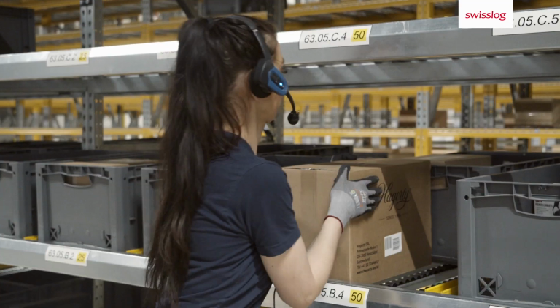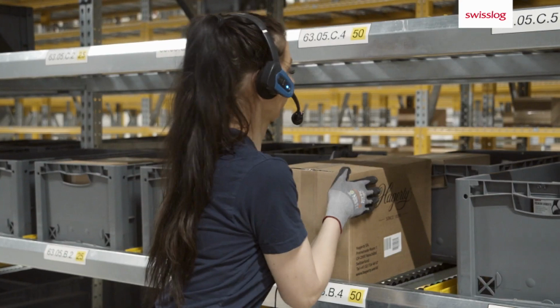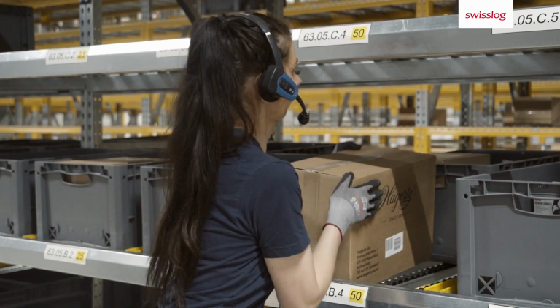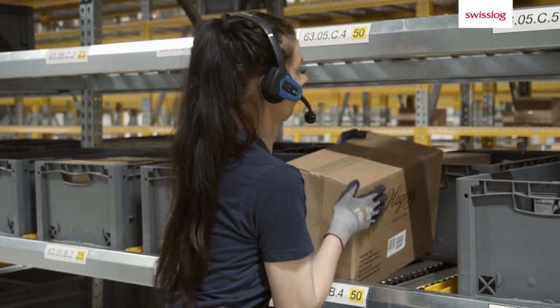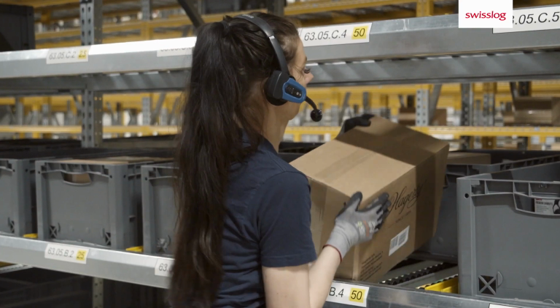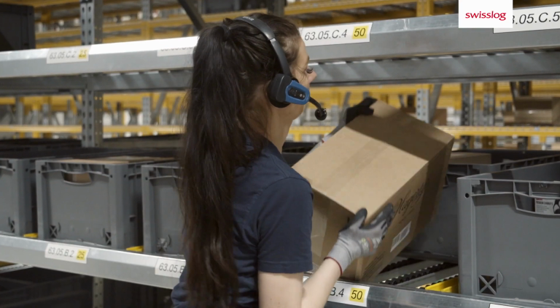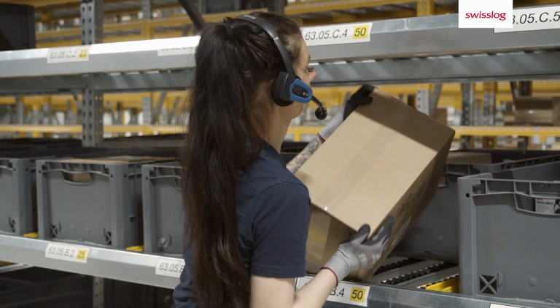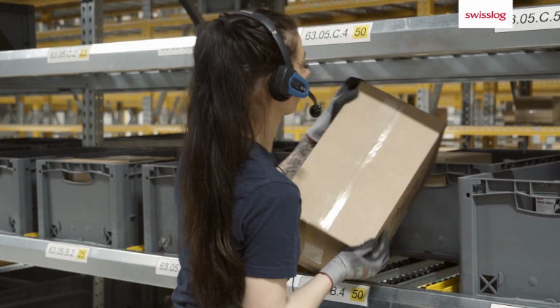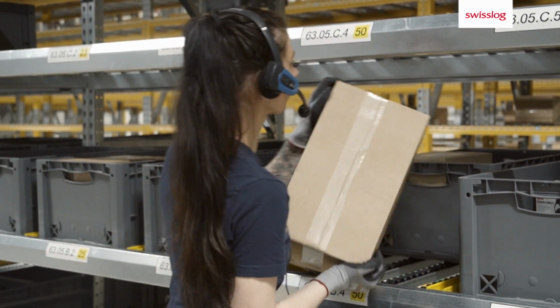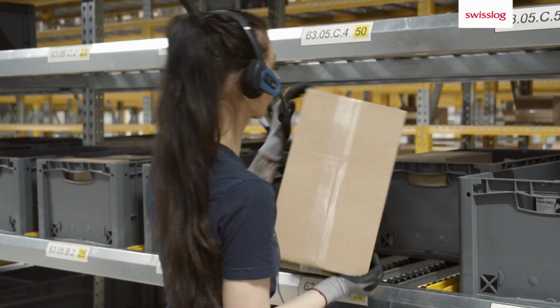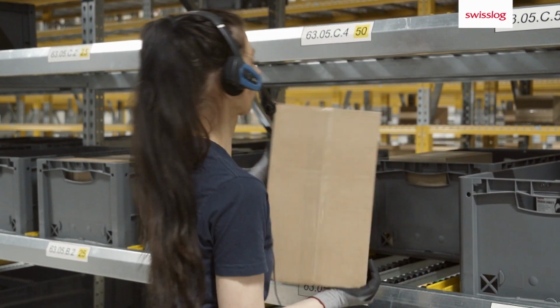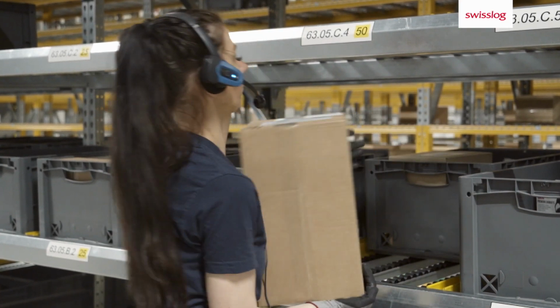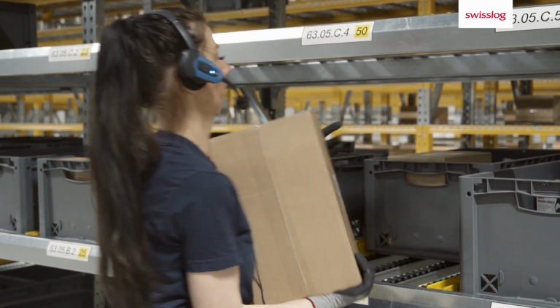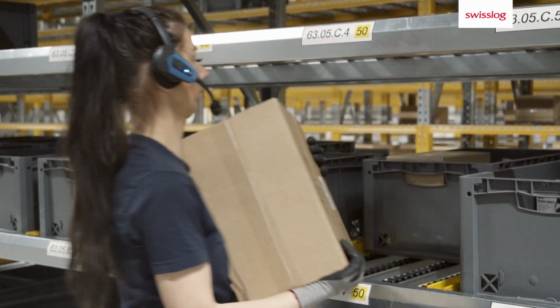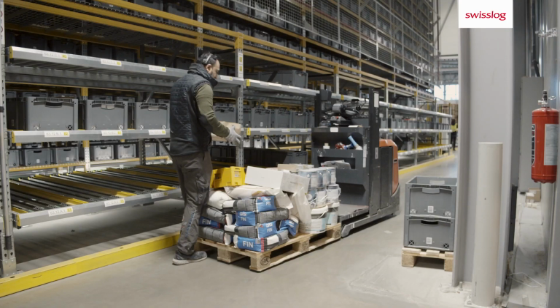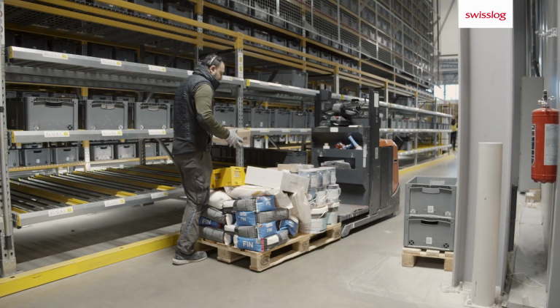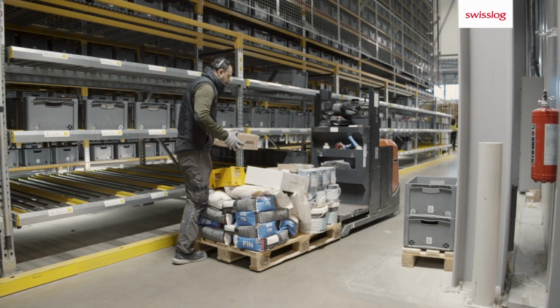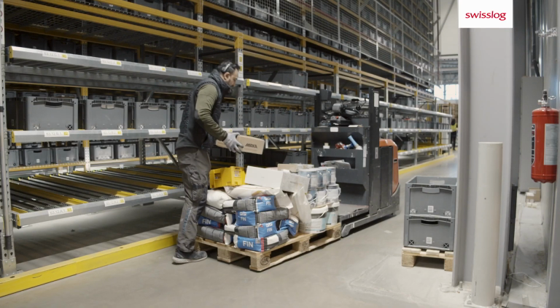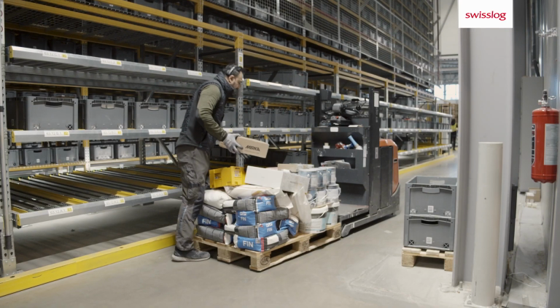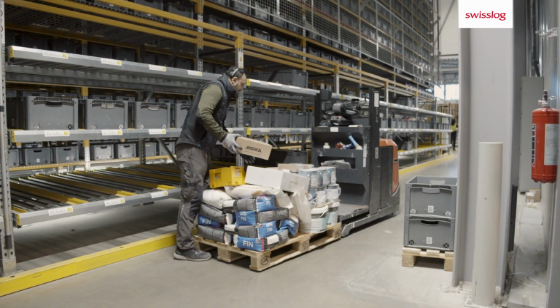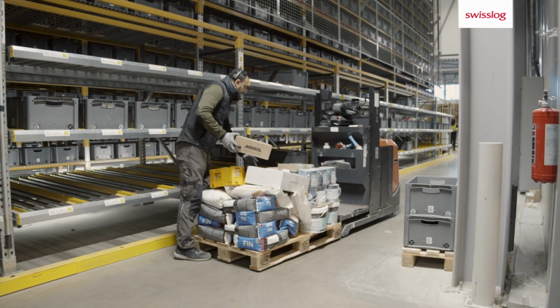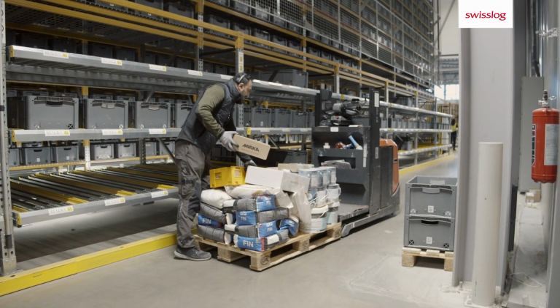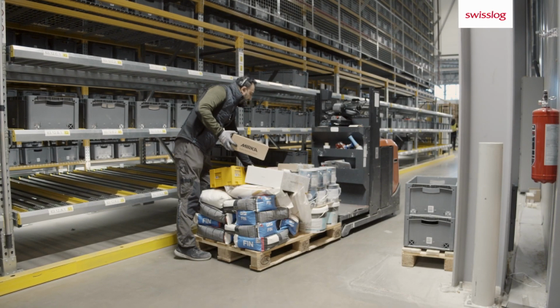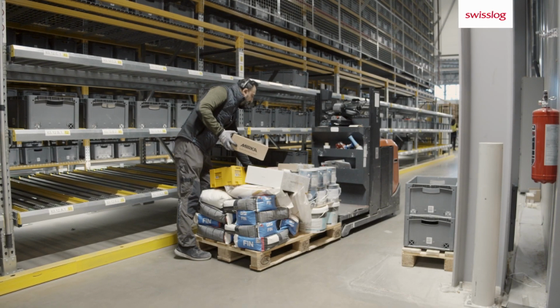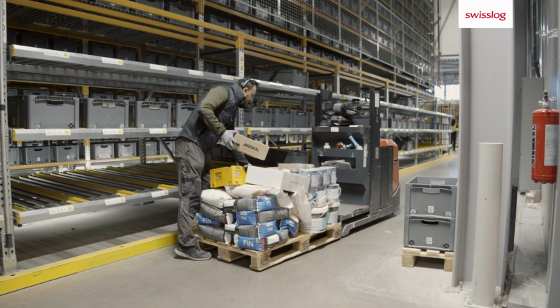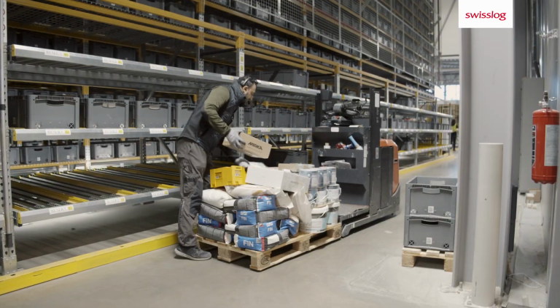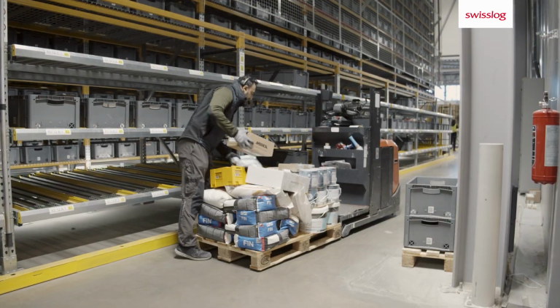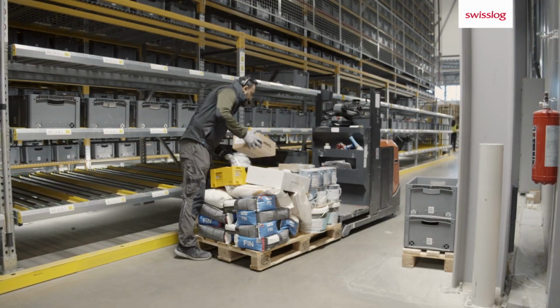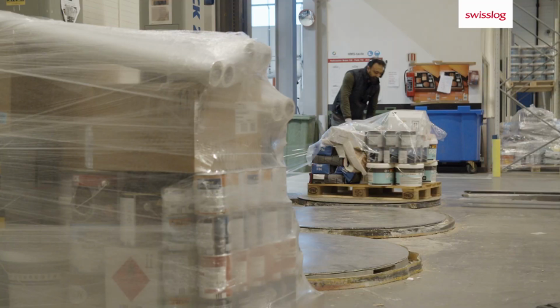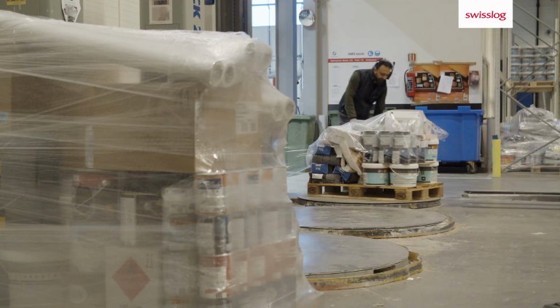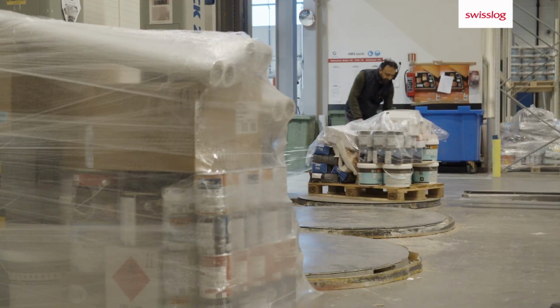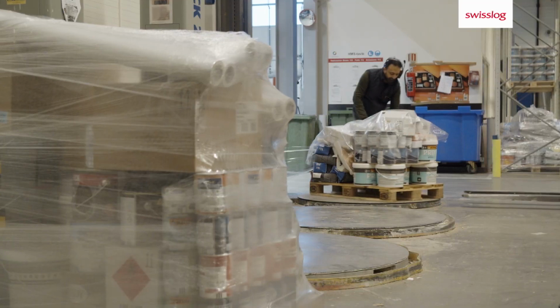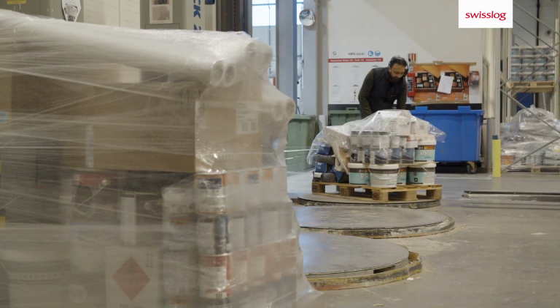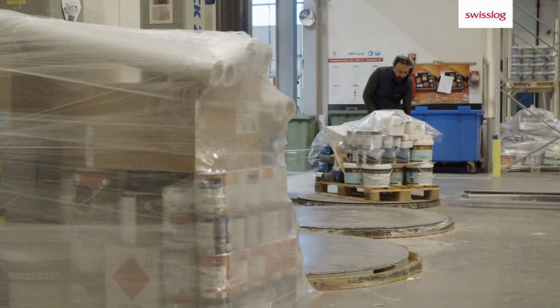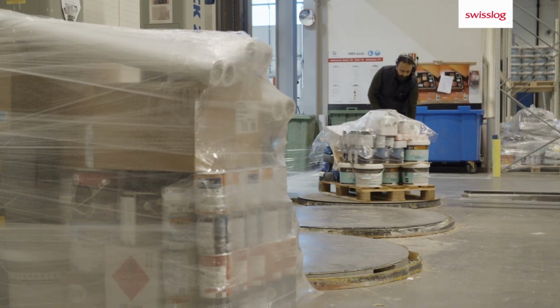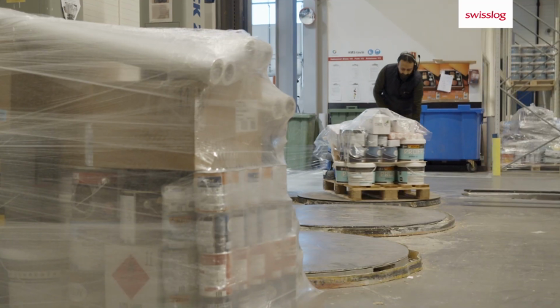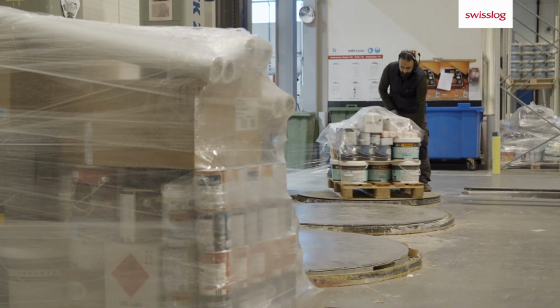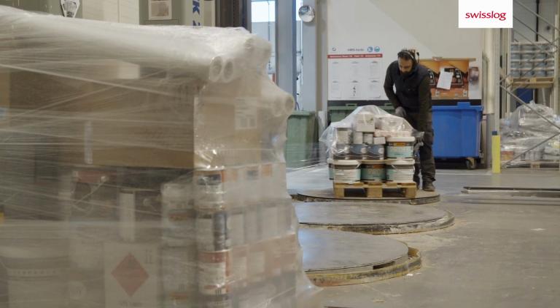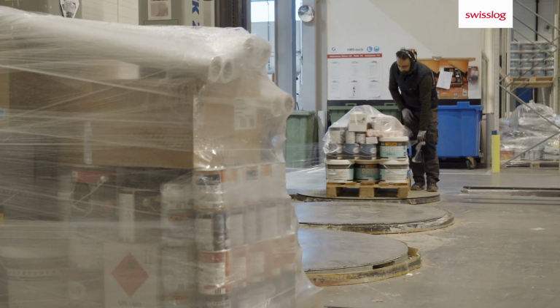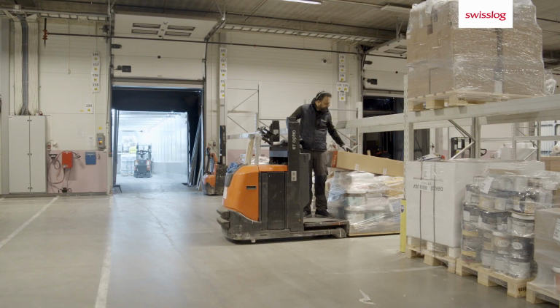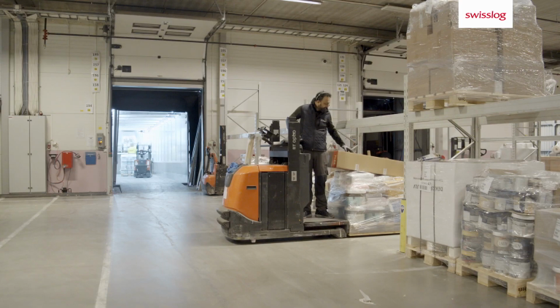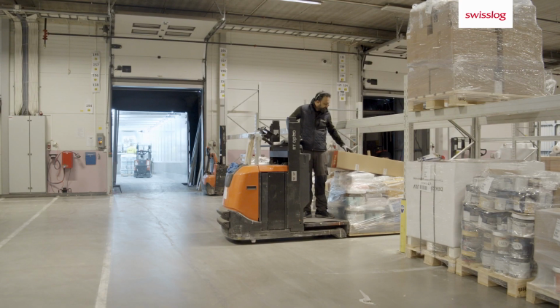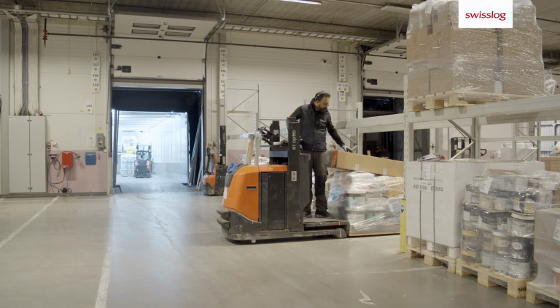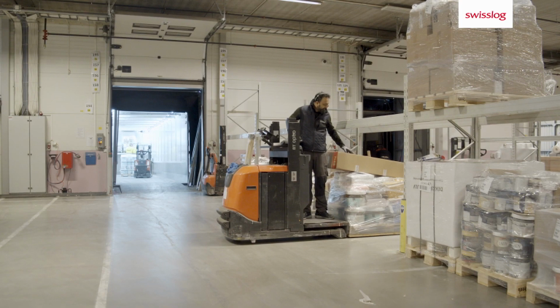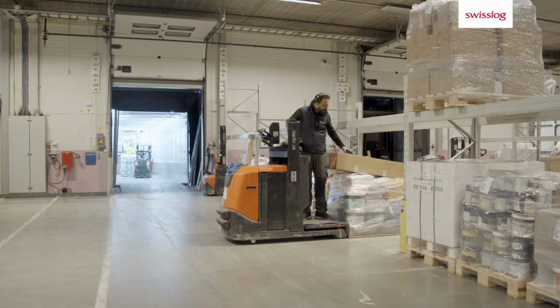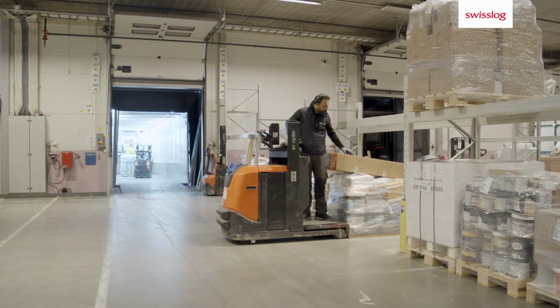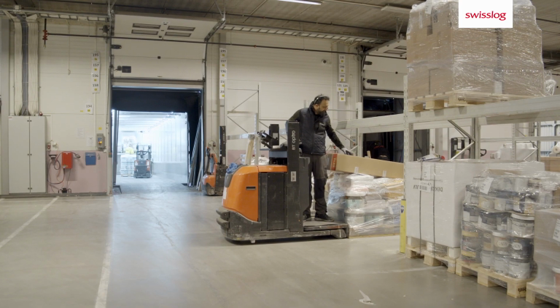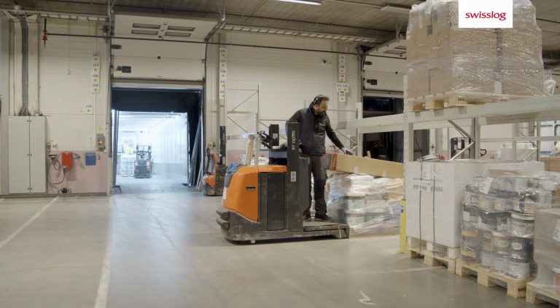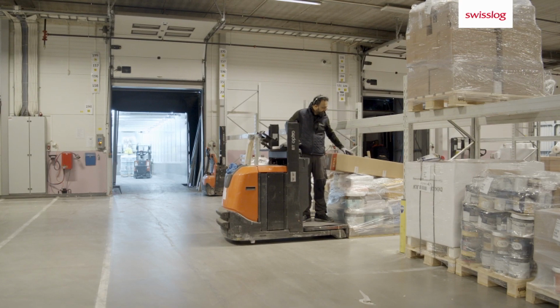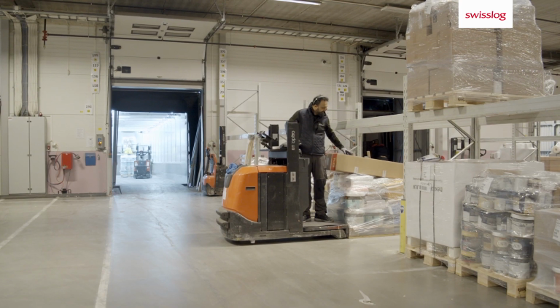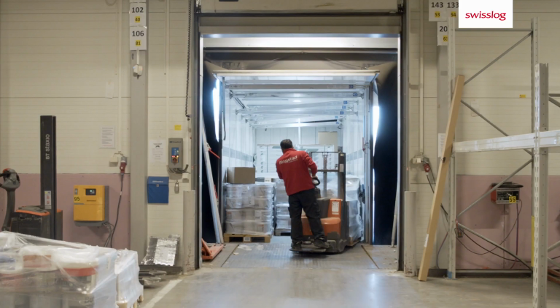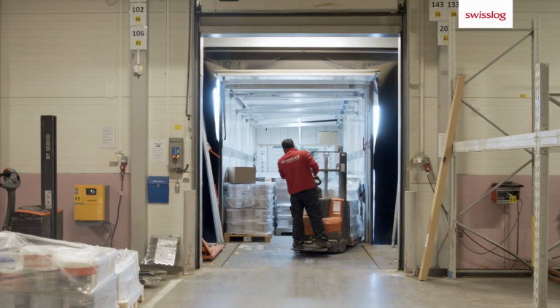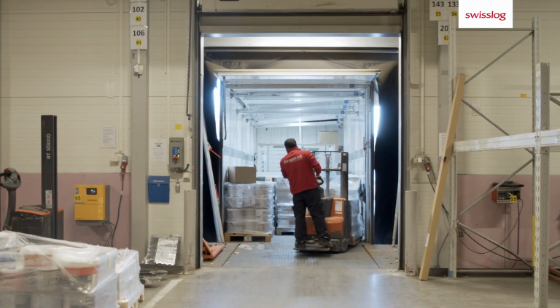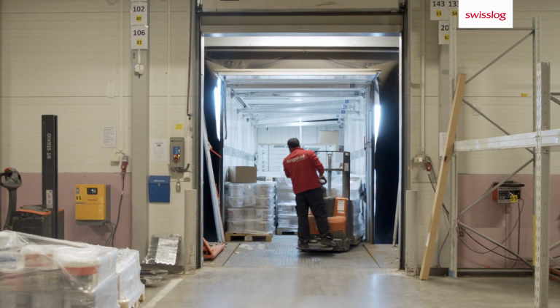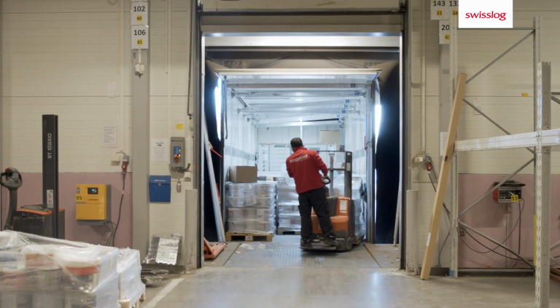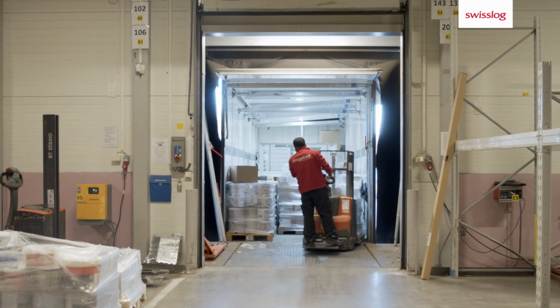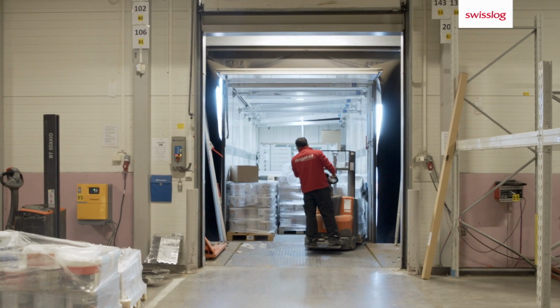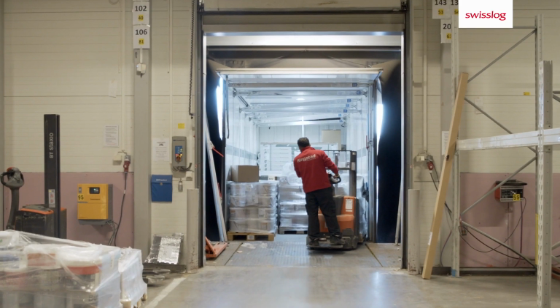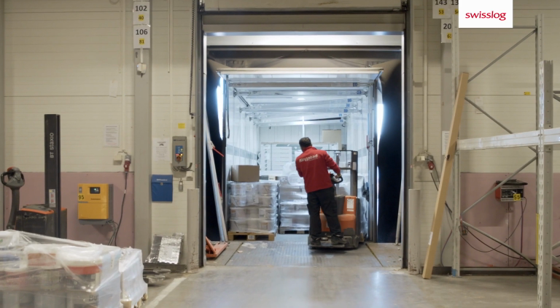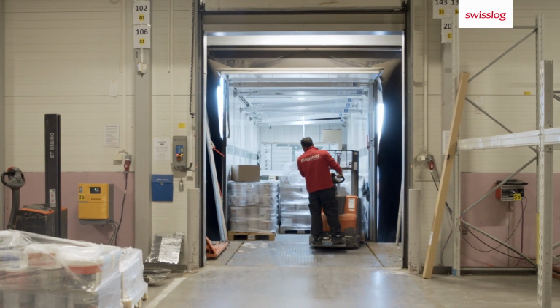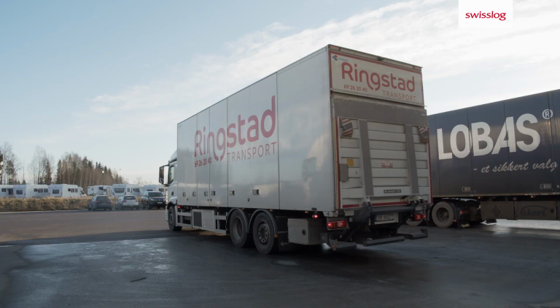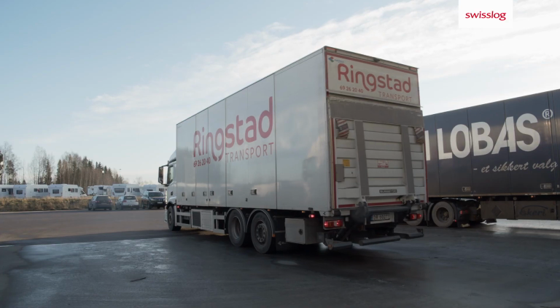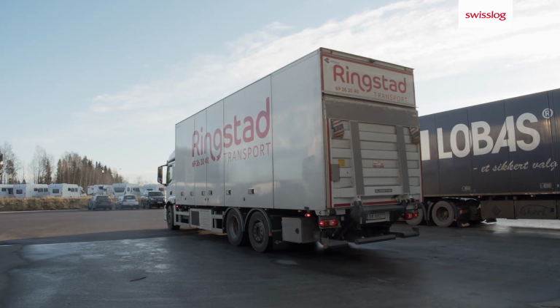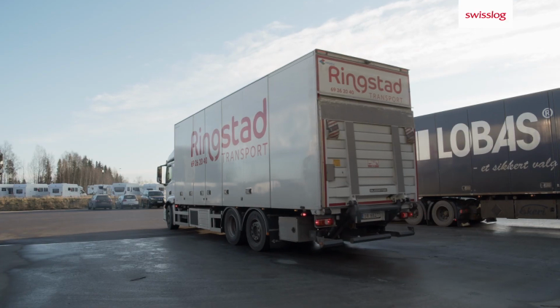The warehouse operators then build new pallets, wrap them in film and mark them with a transport label for further distribution to the end receivers.